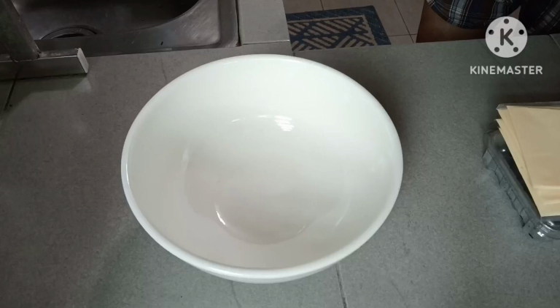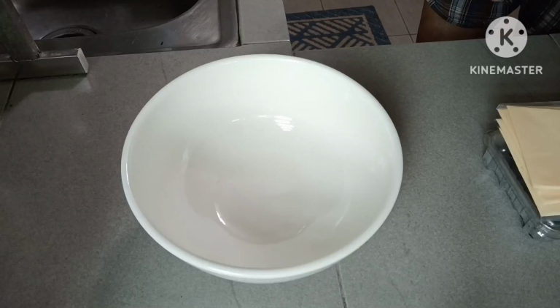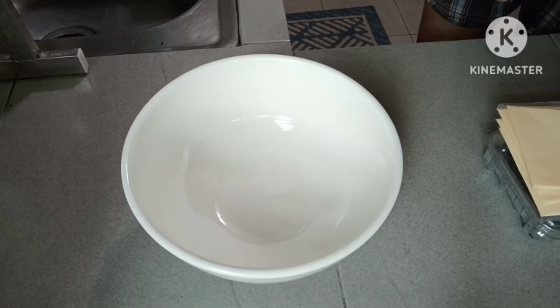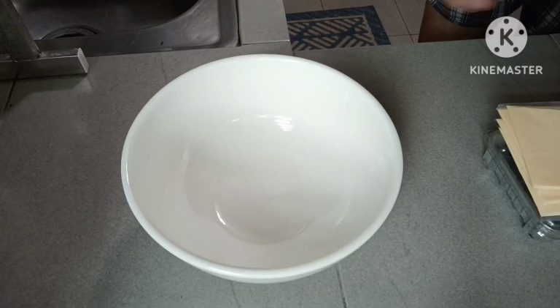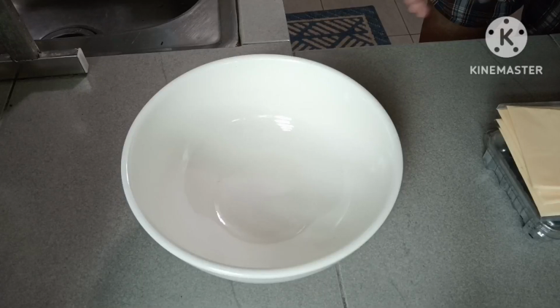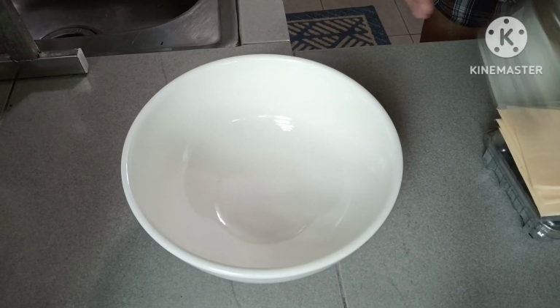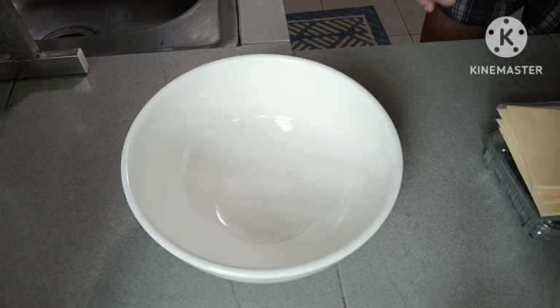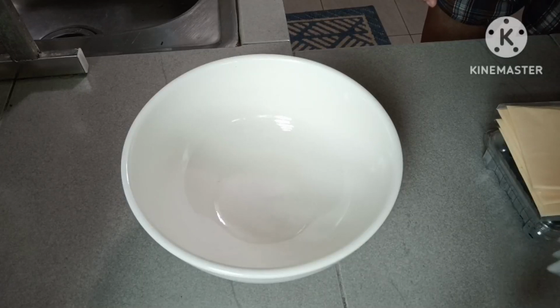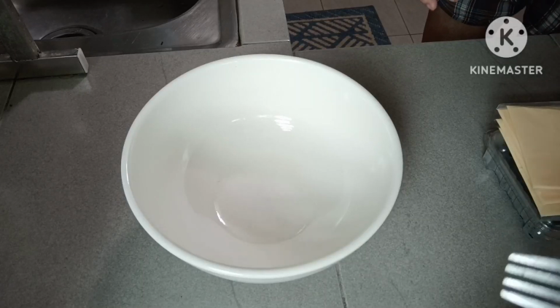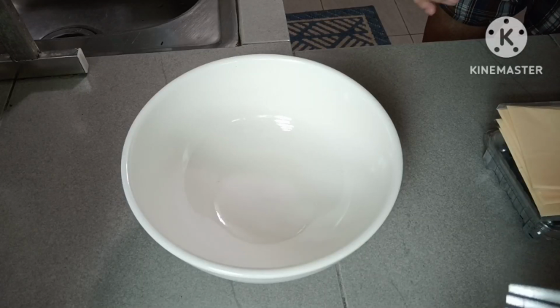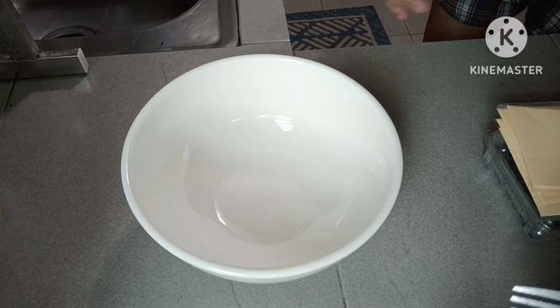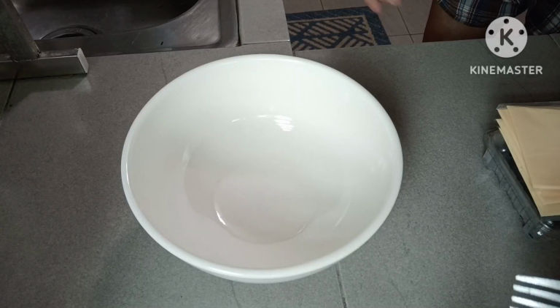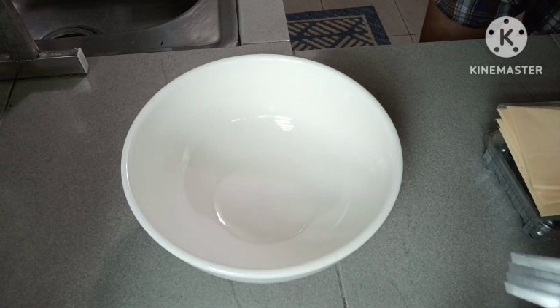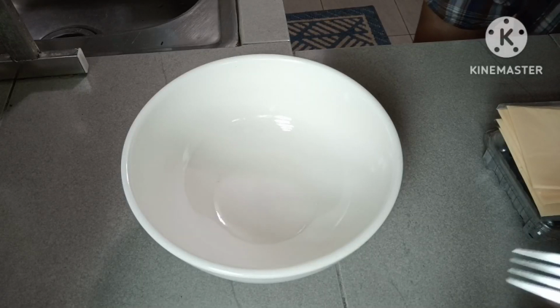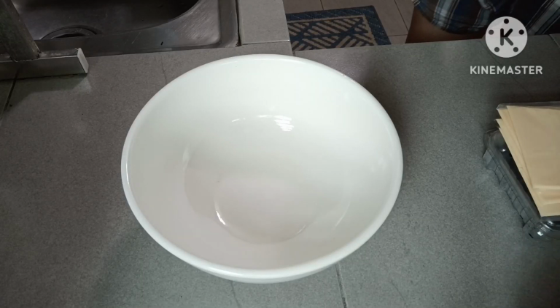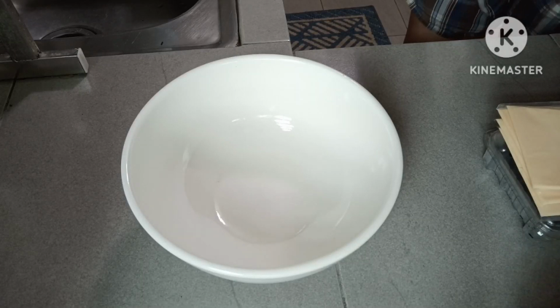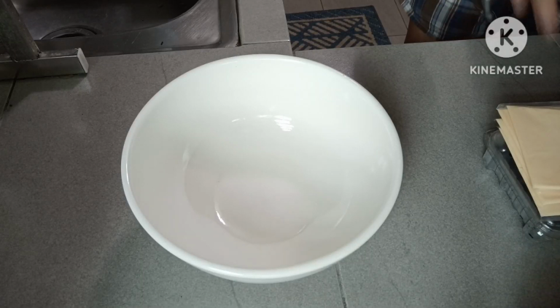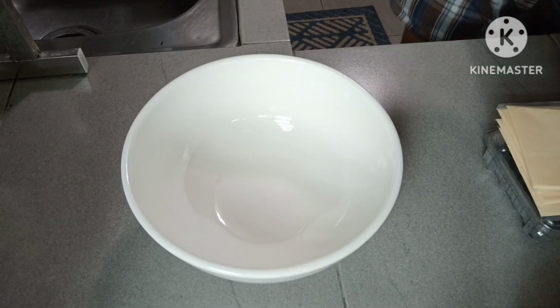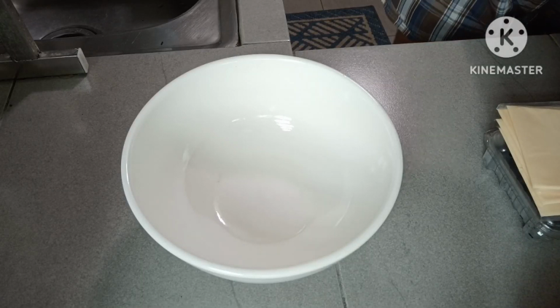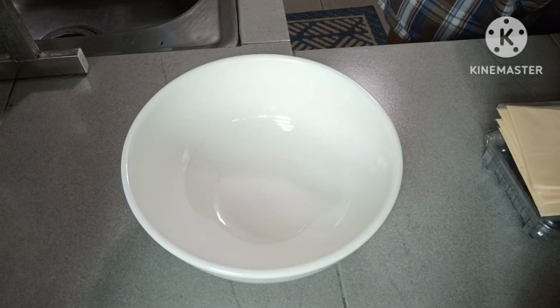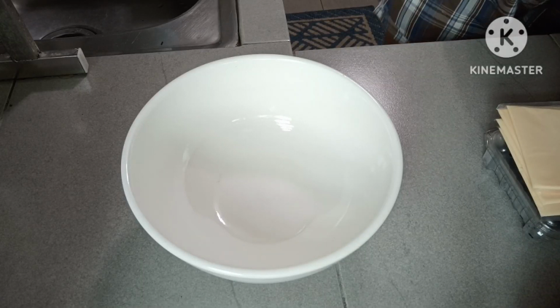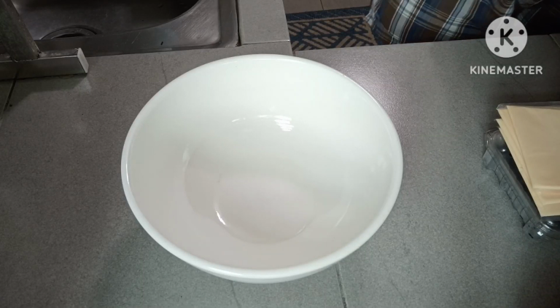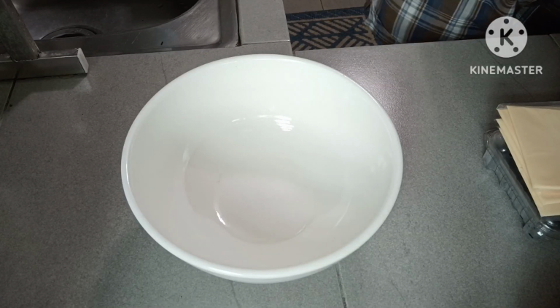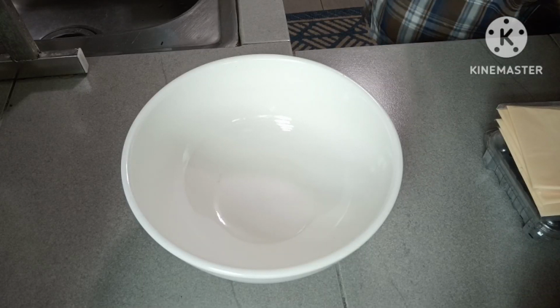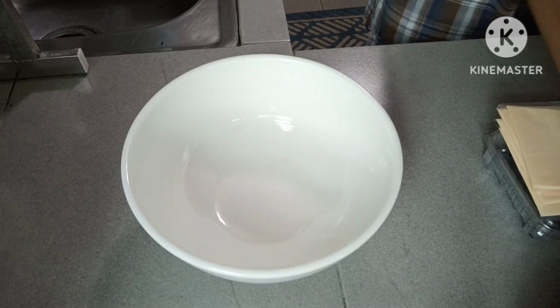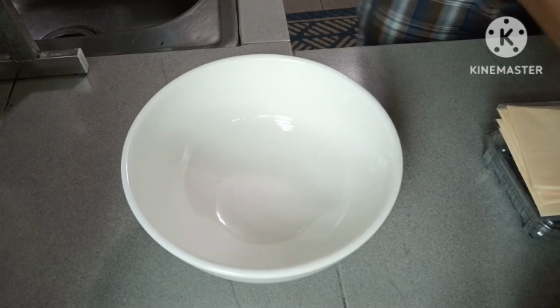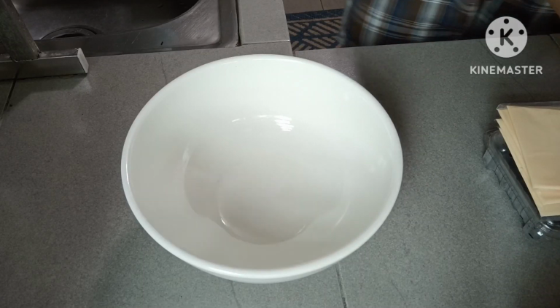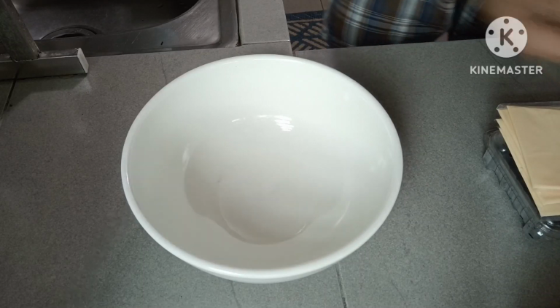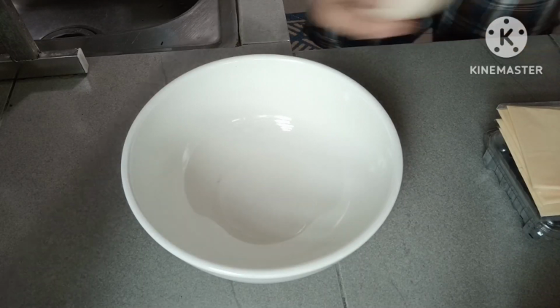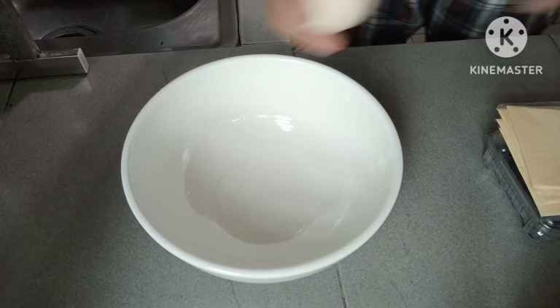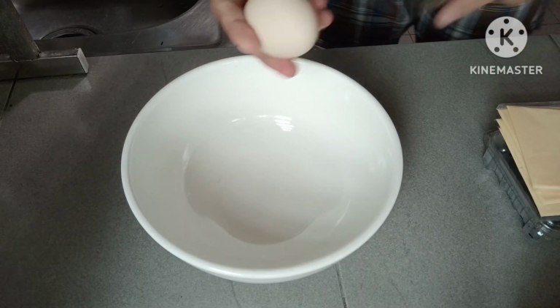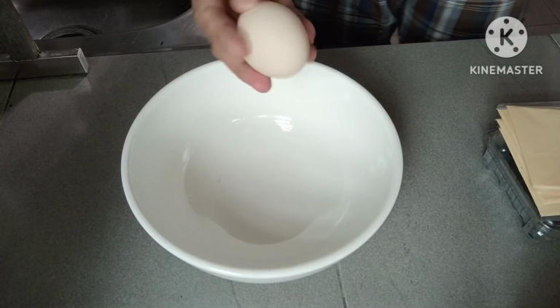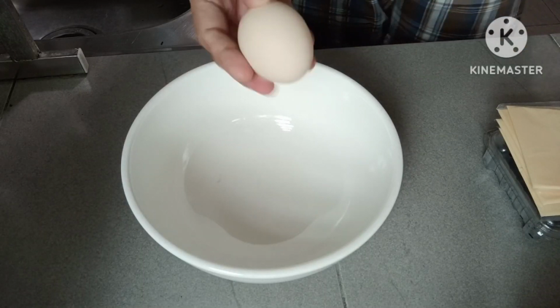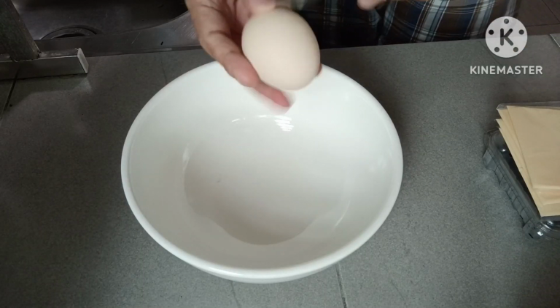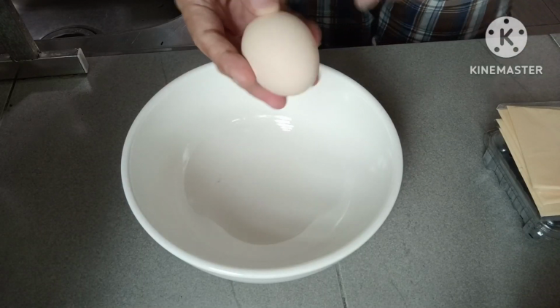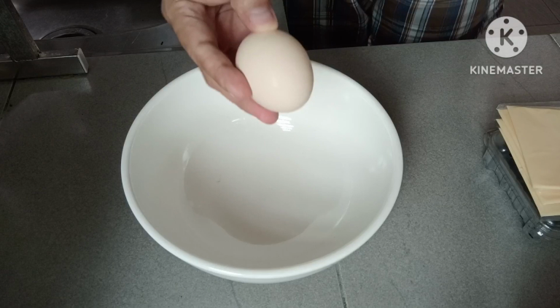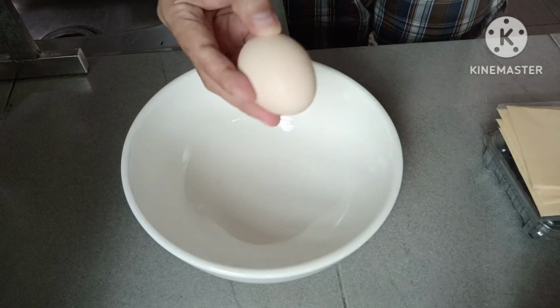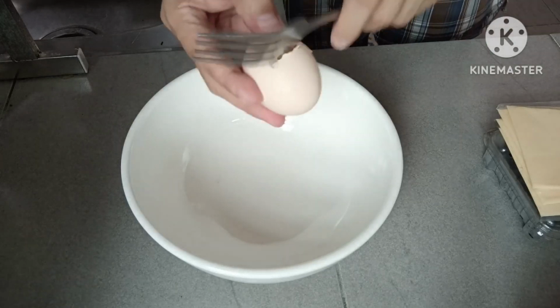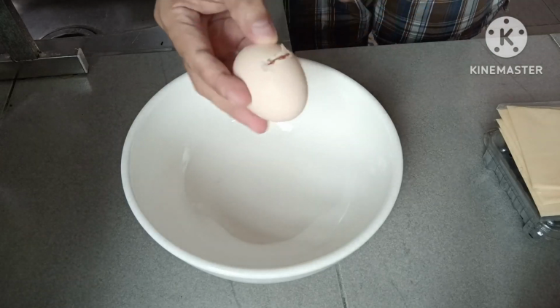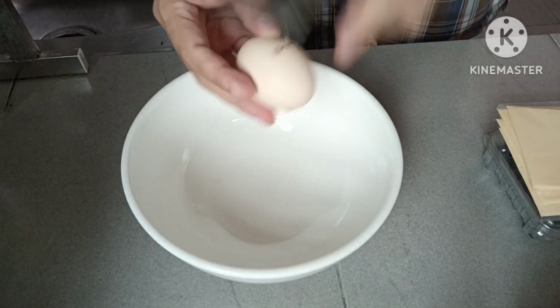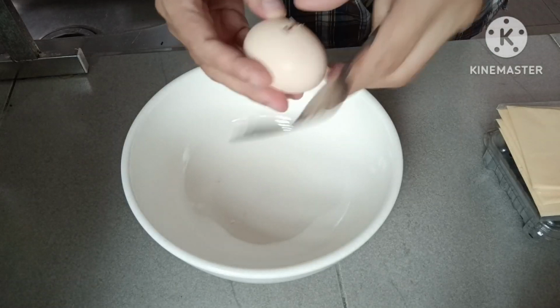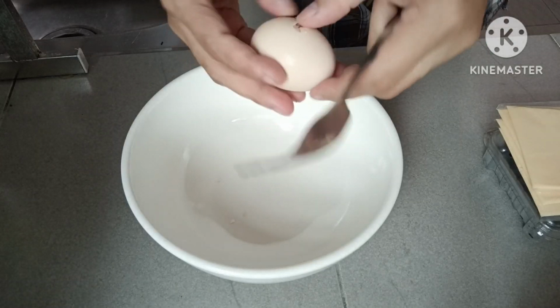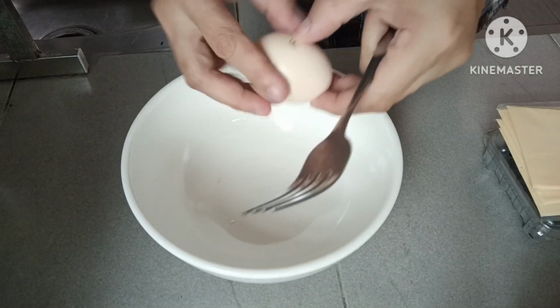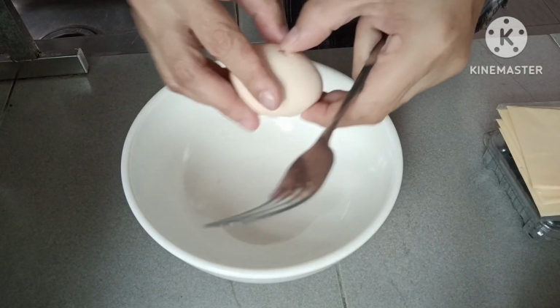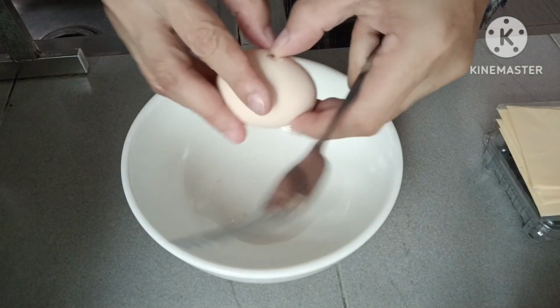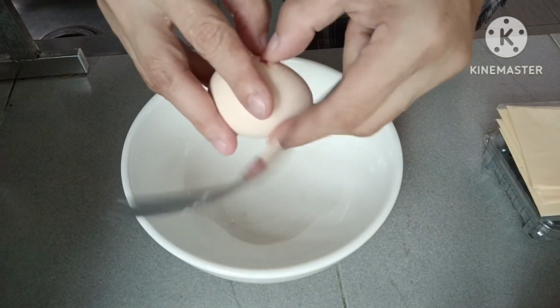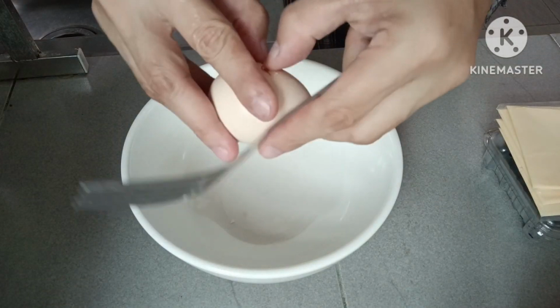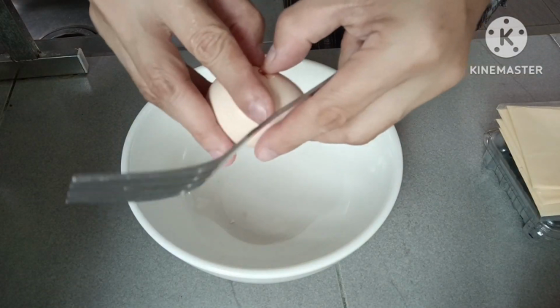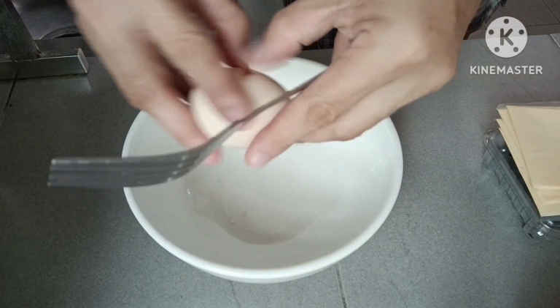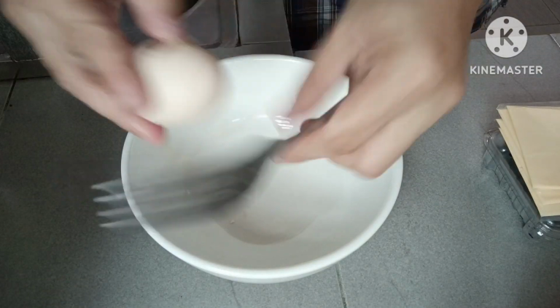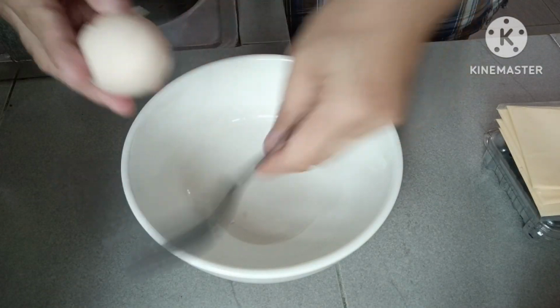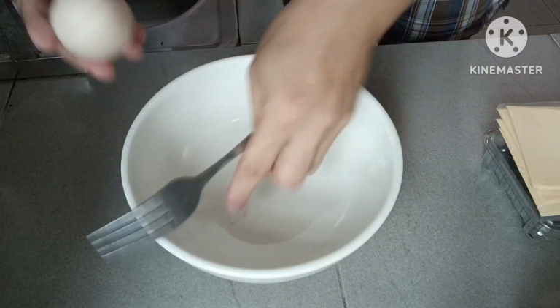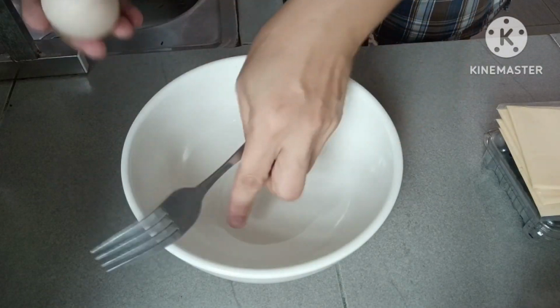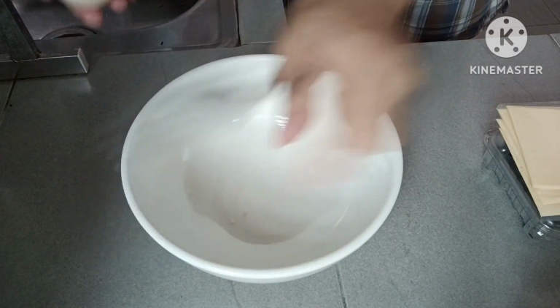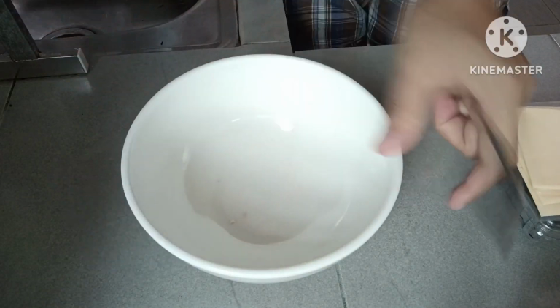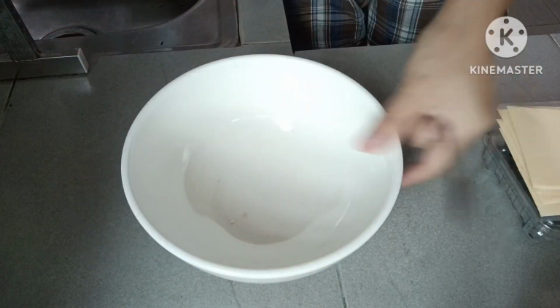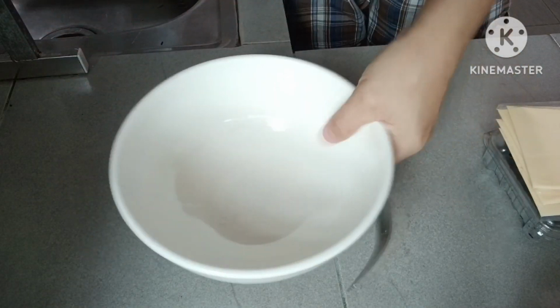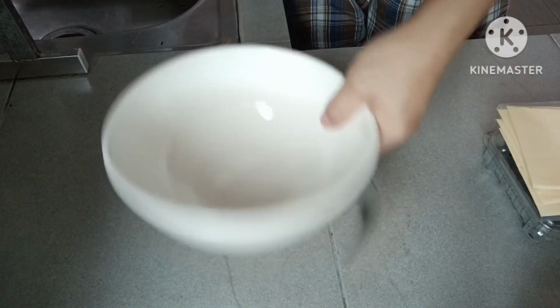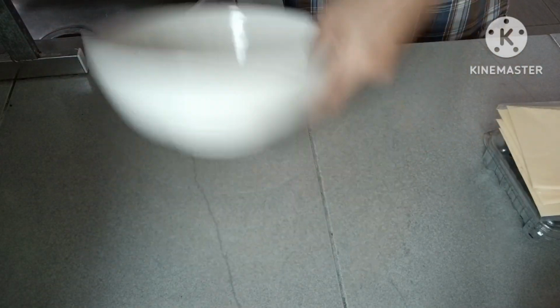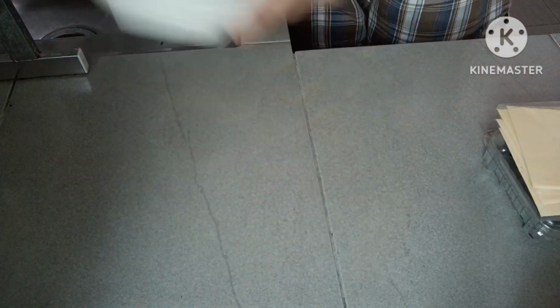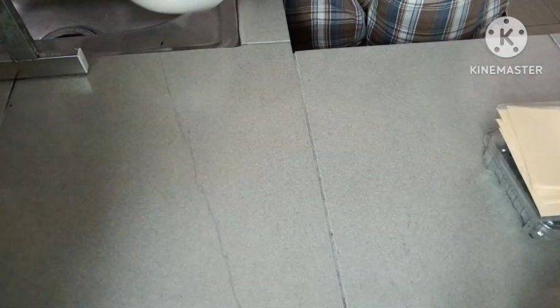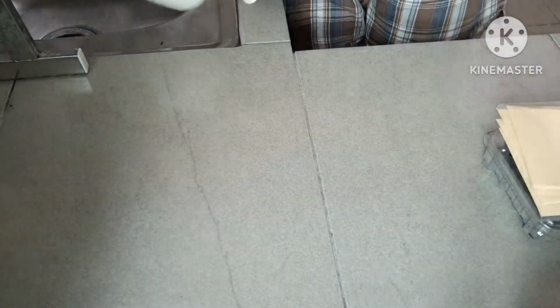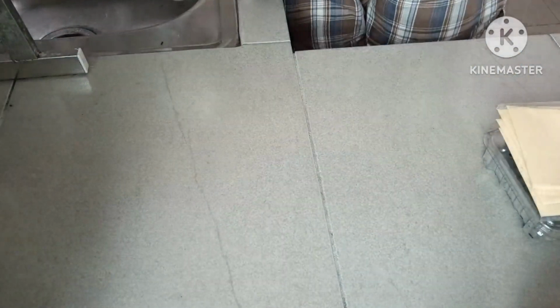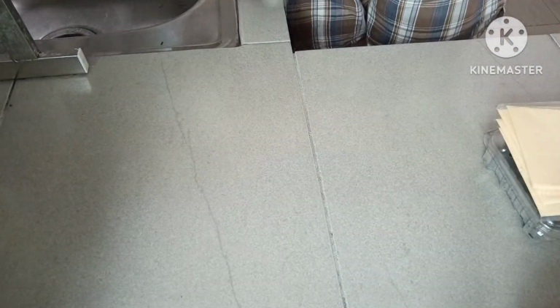Hello guys, good morning. Magawa po tayo ng breakfast natin, guys. Magawa tayo ng omelet.